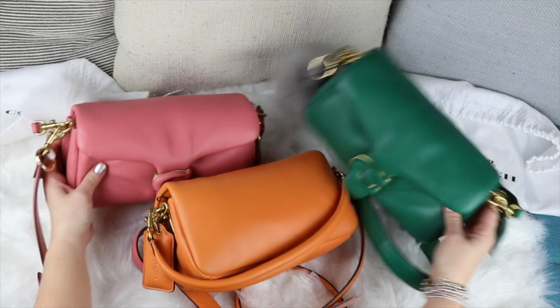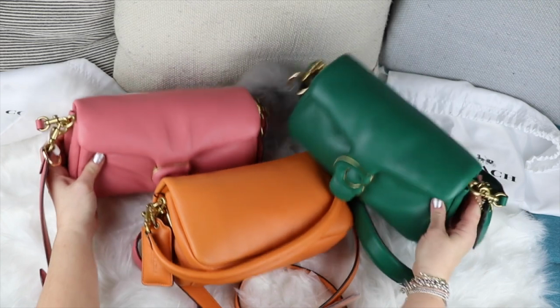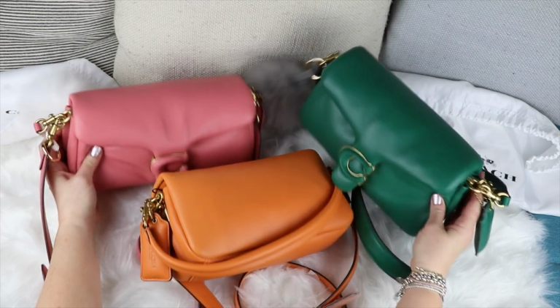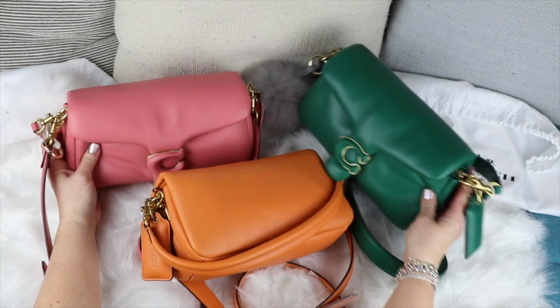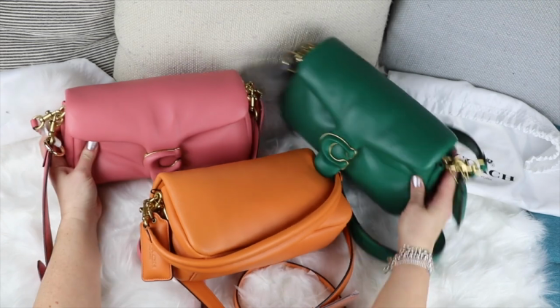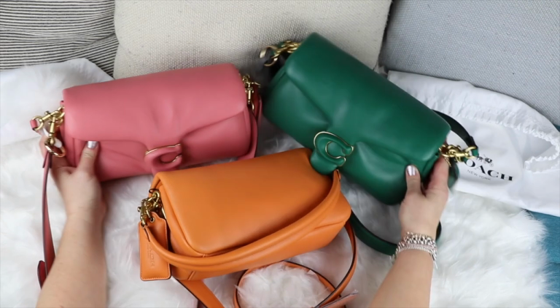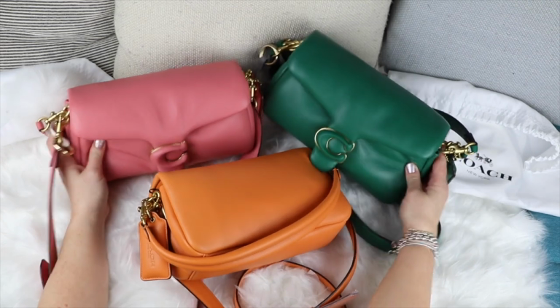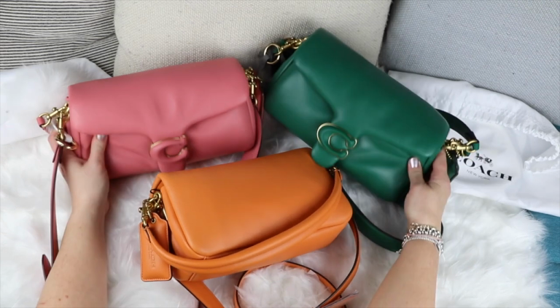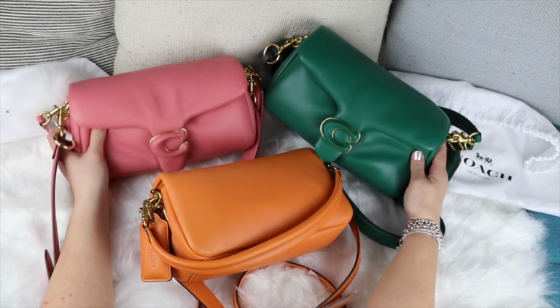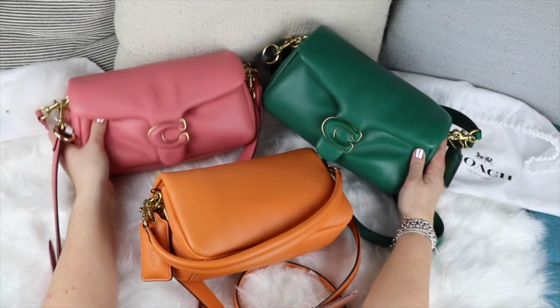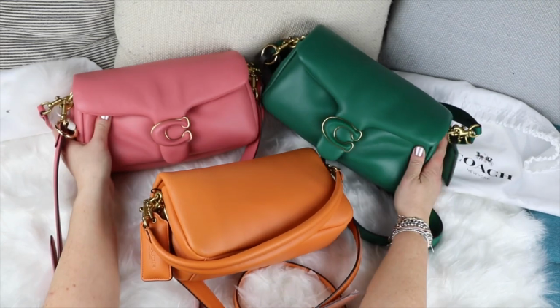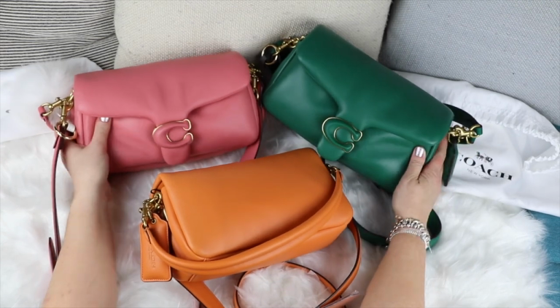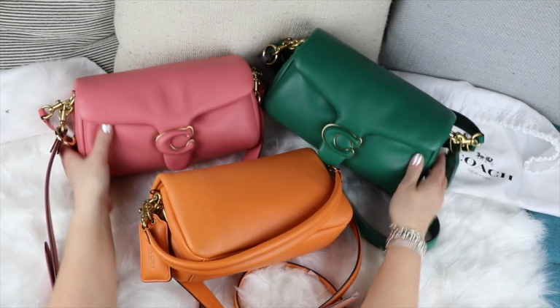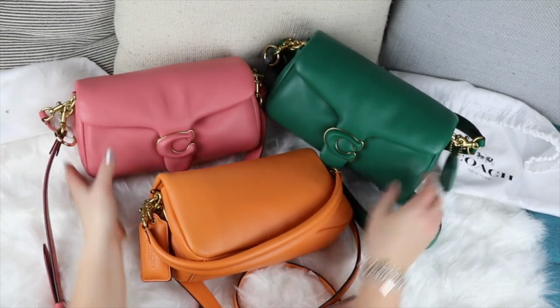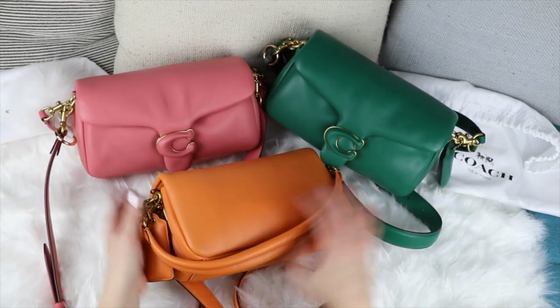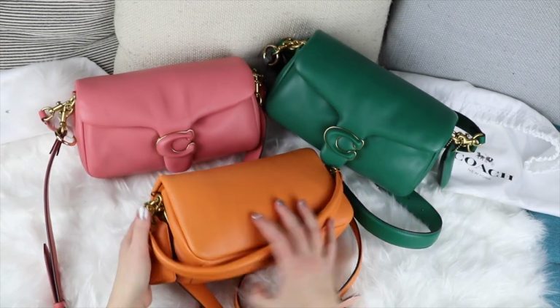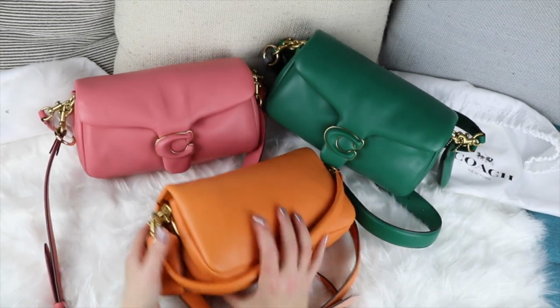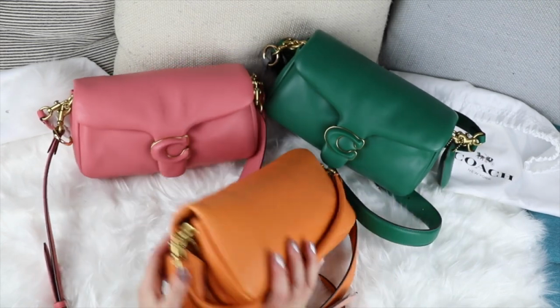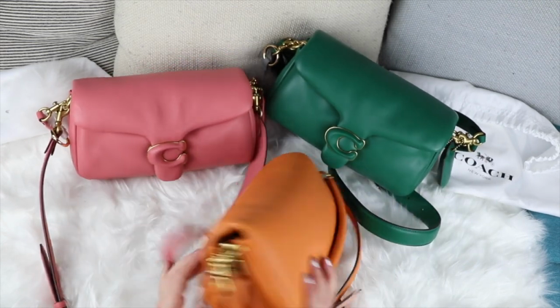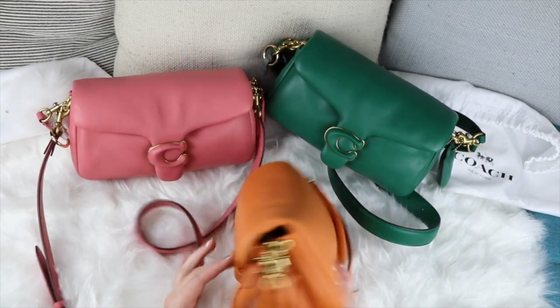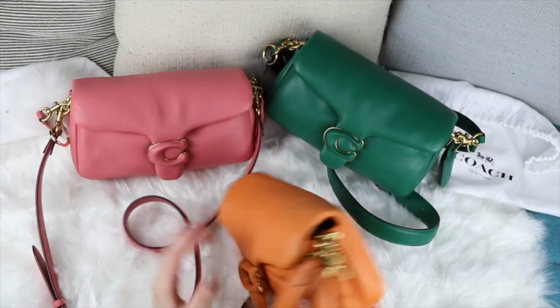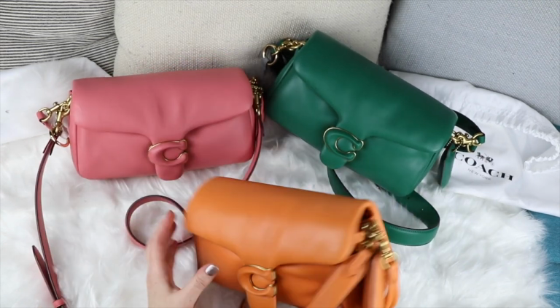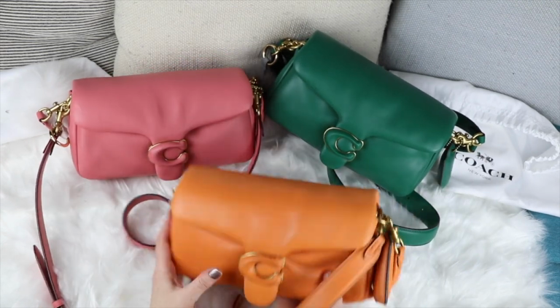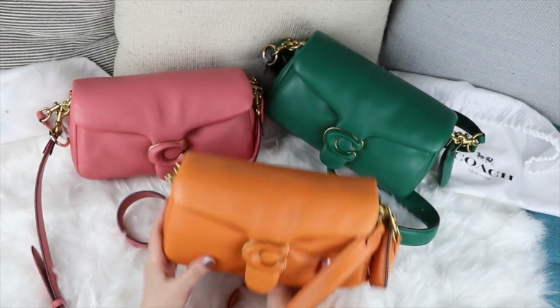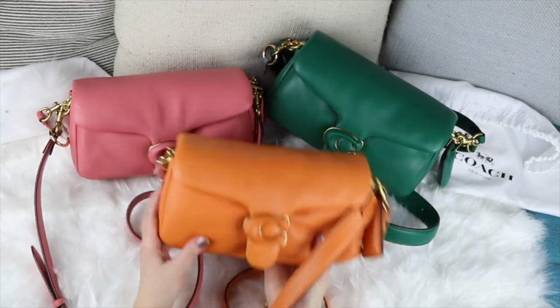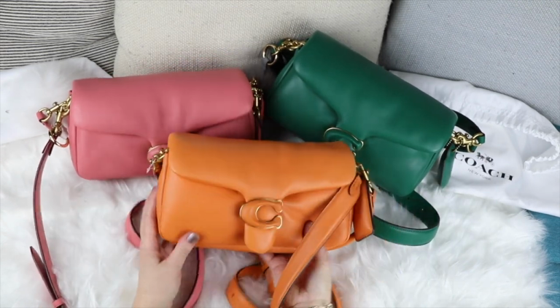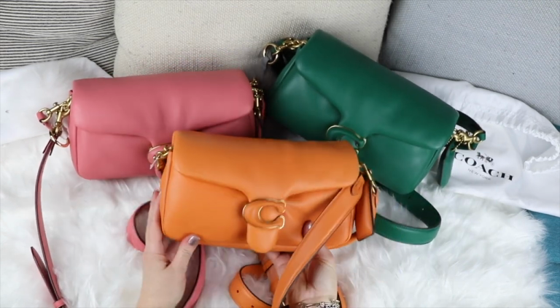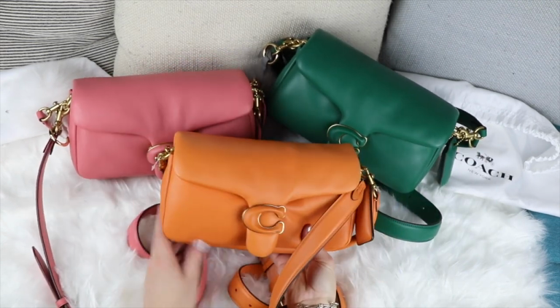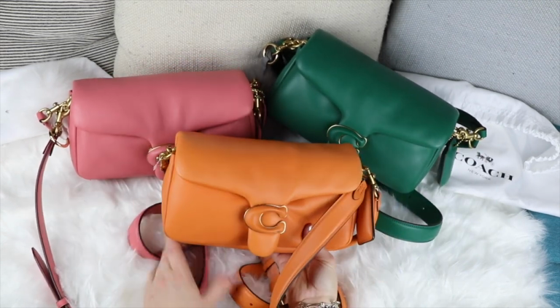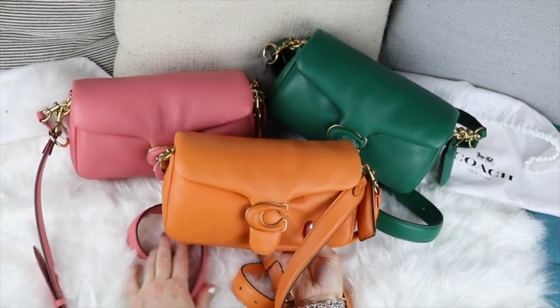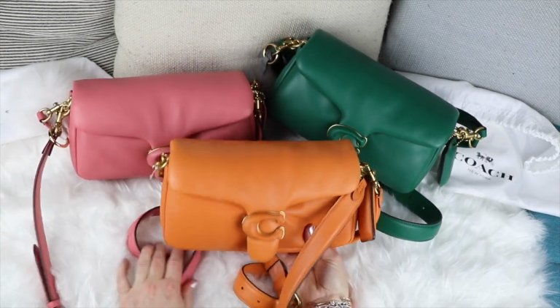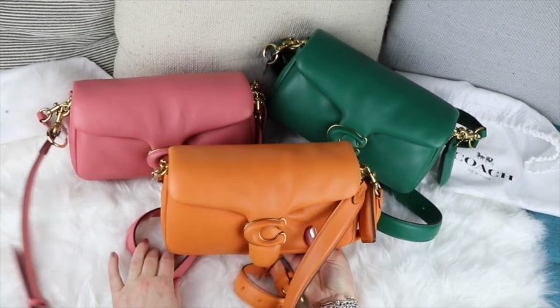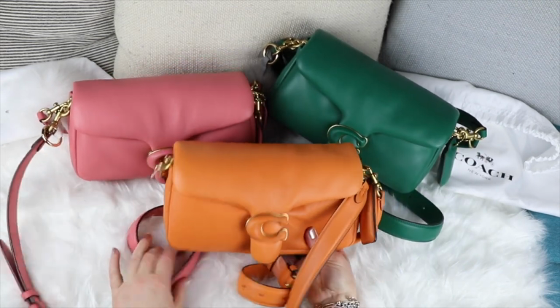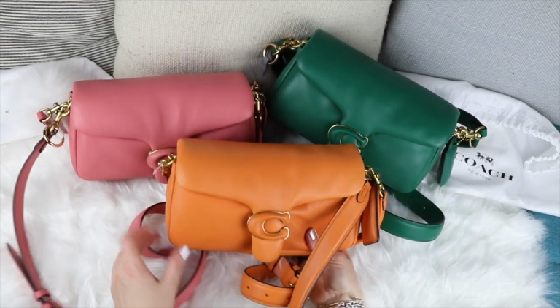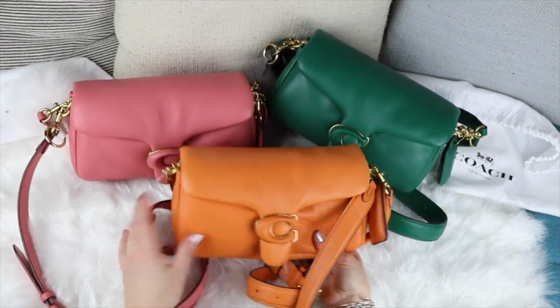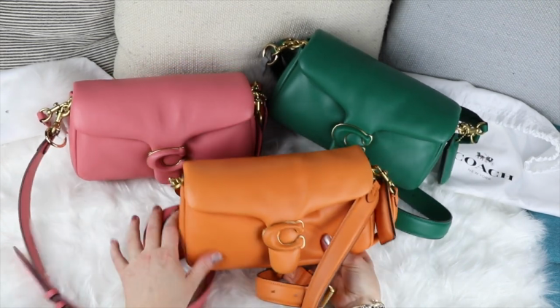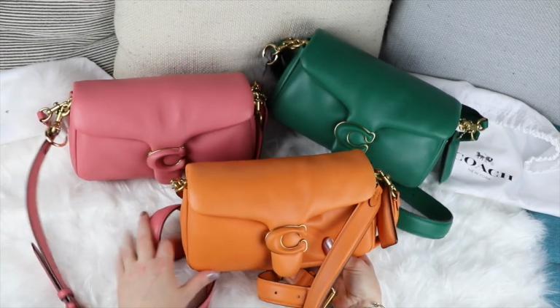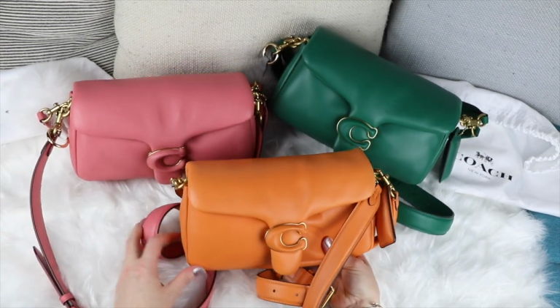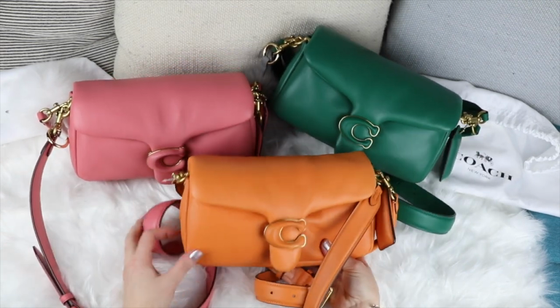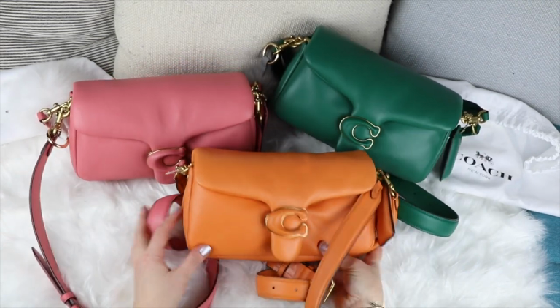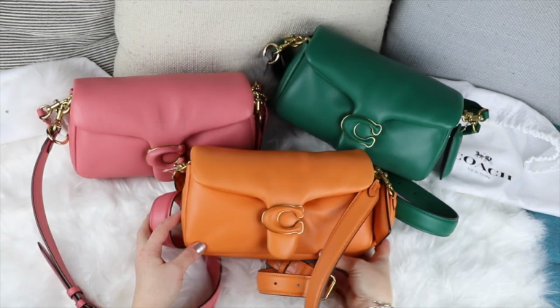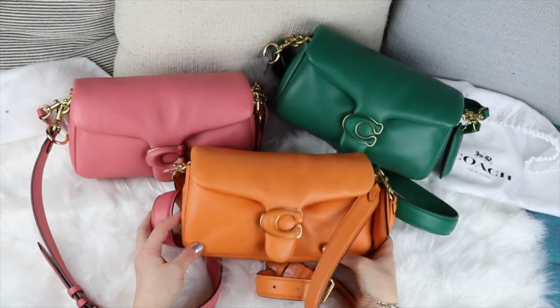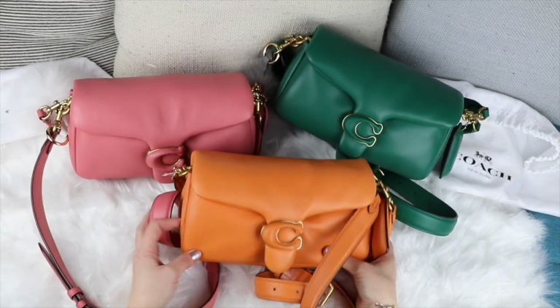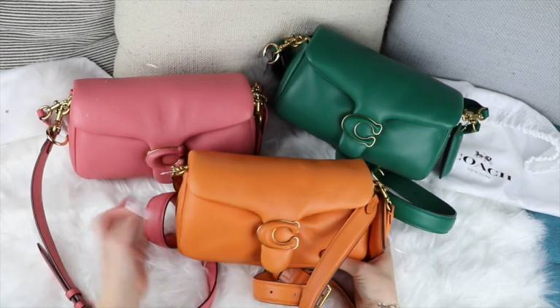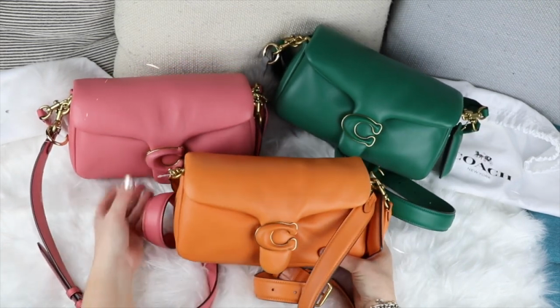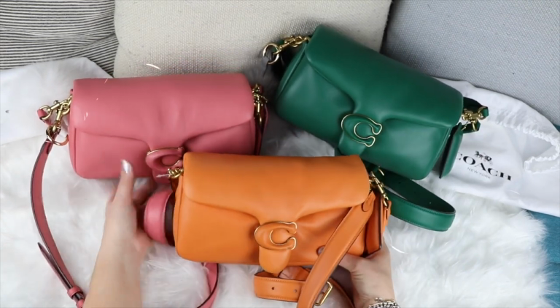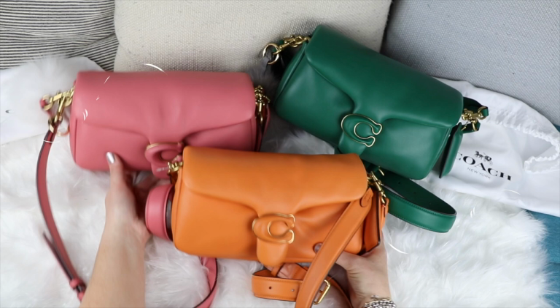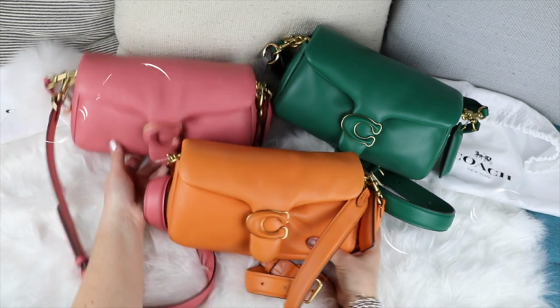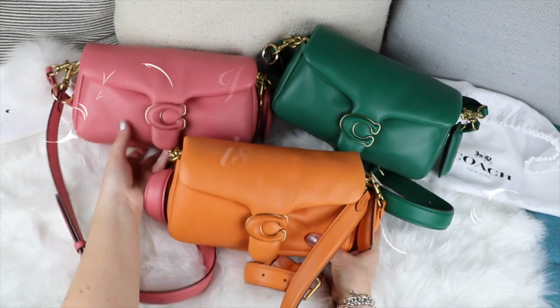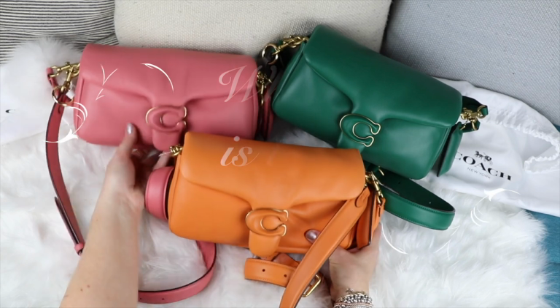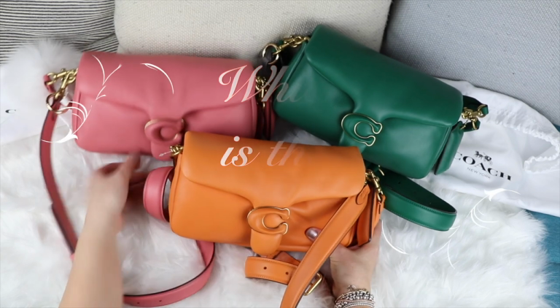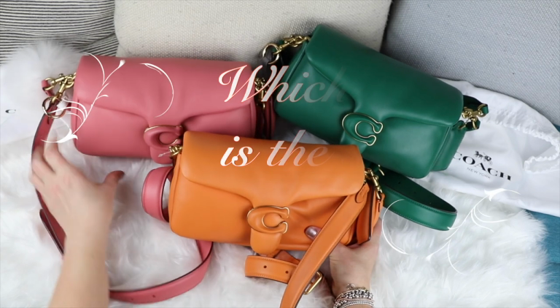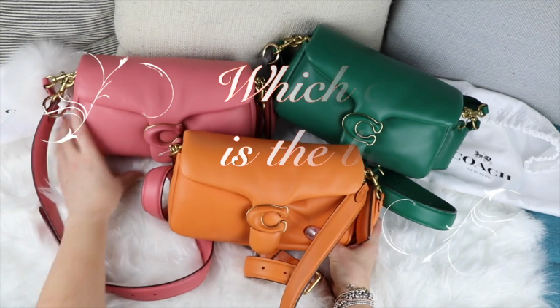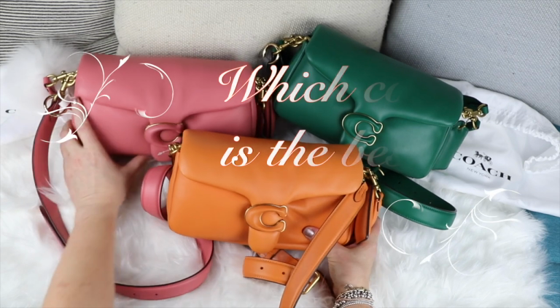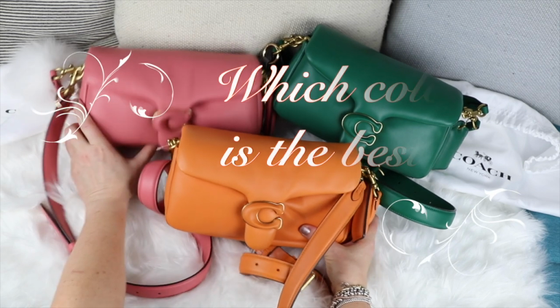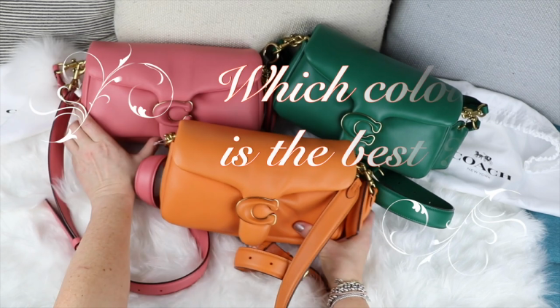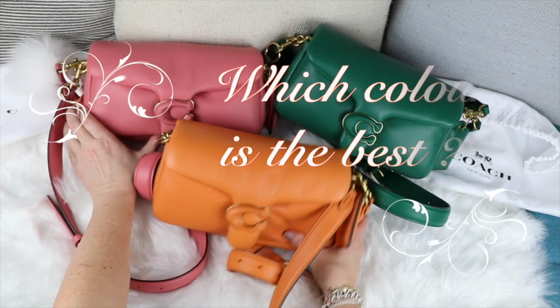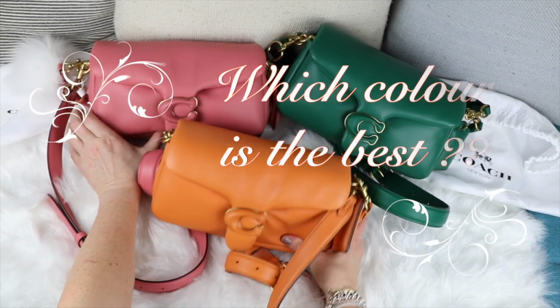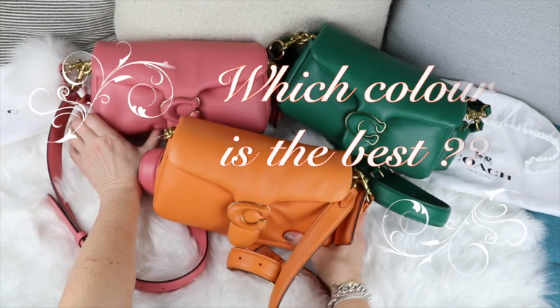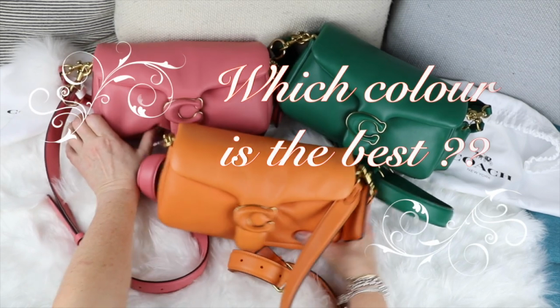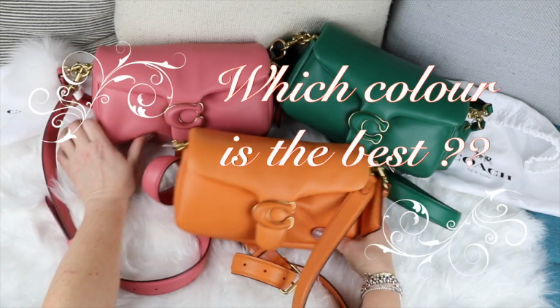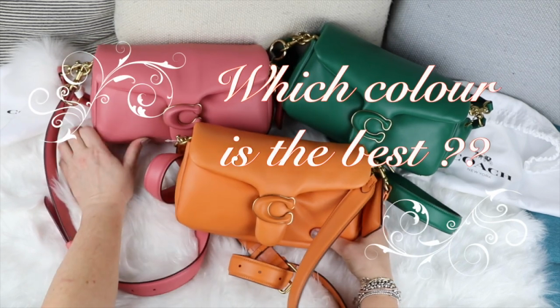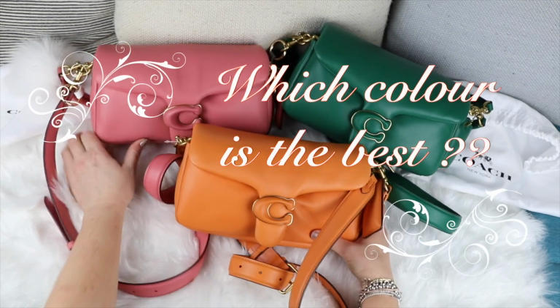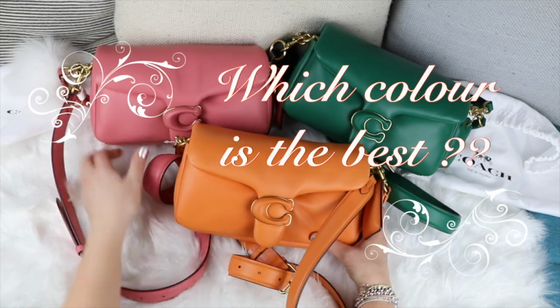Which one guys, which one would you get? I had to get all three — probably not the best thing, but I love them.